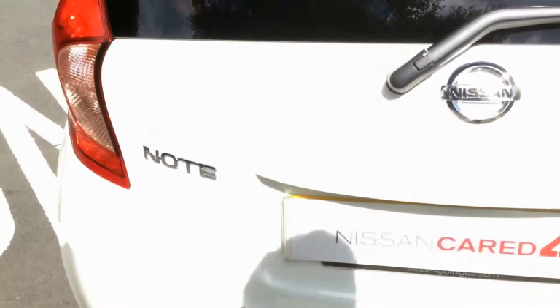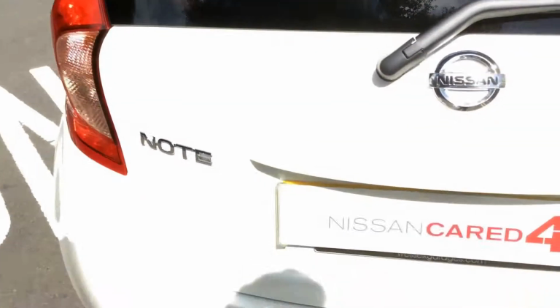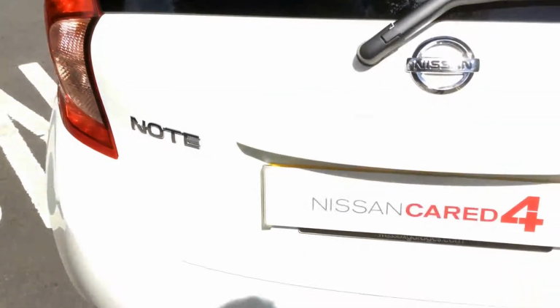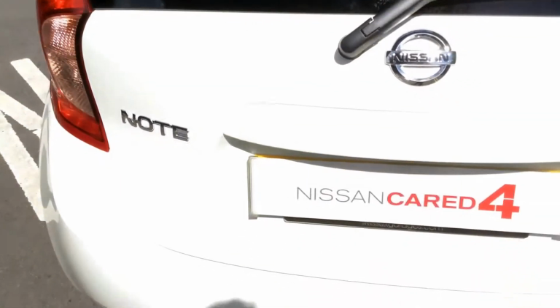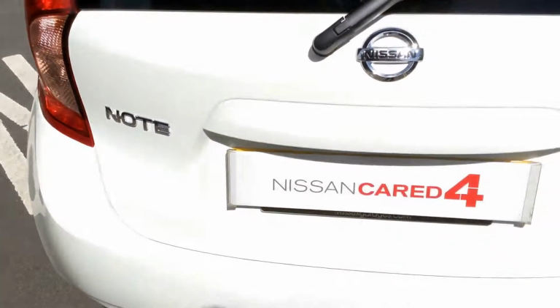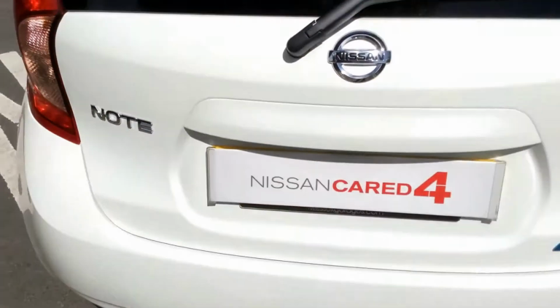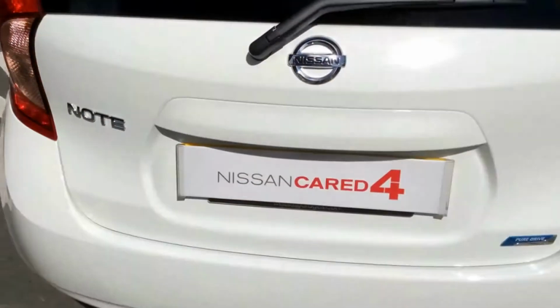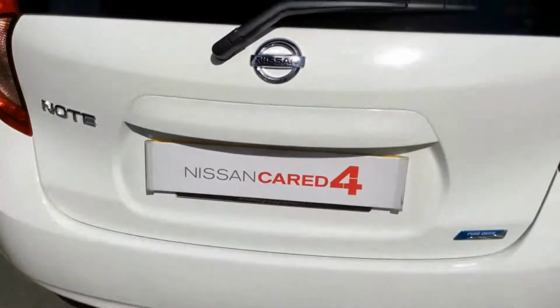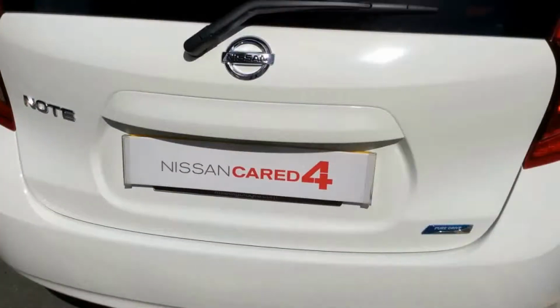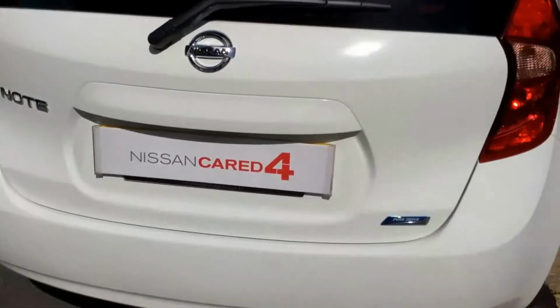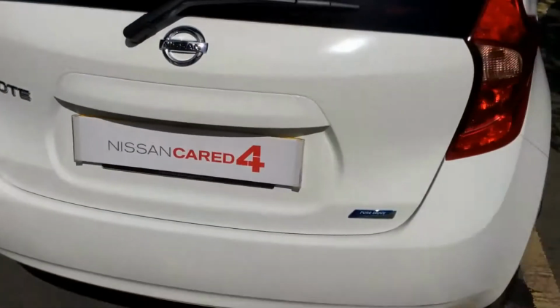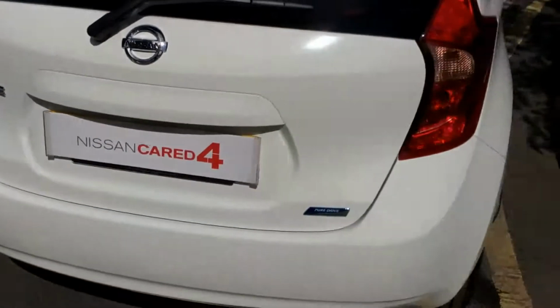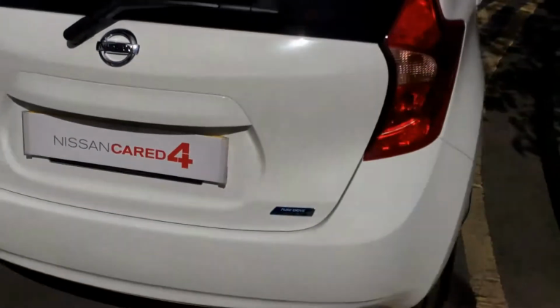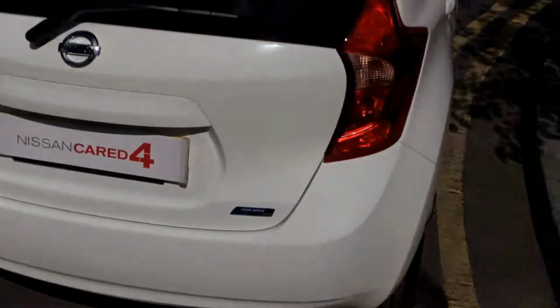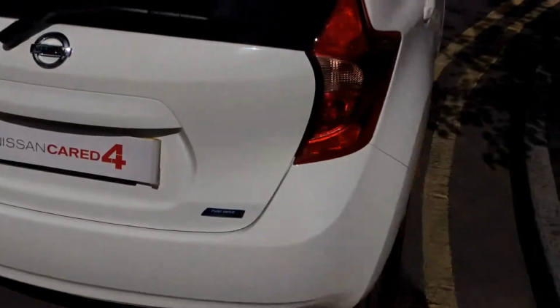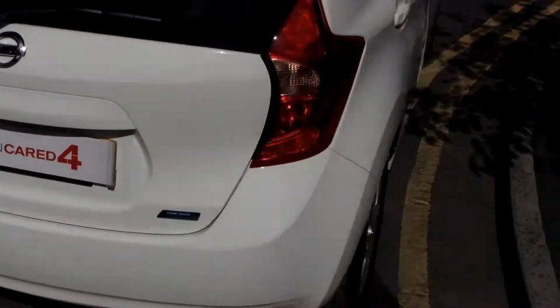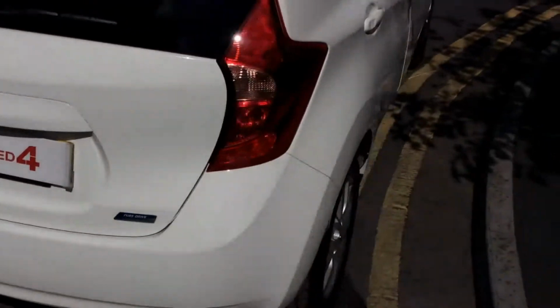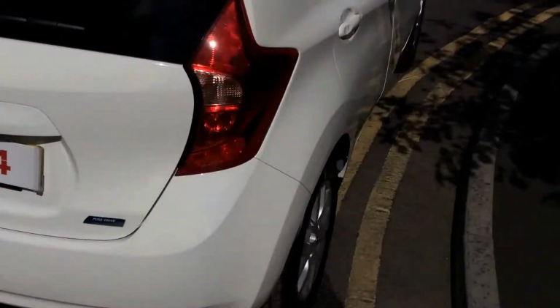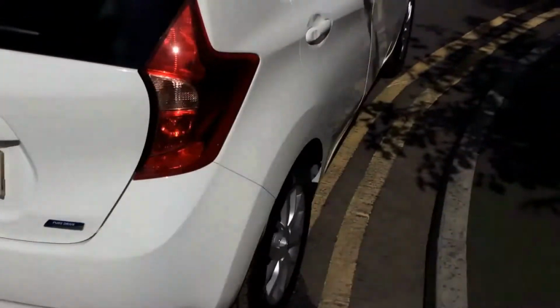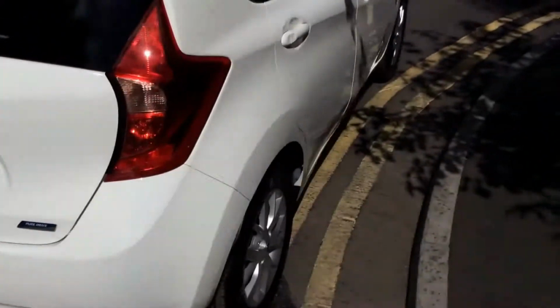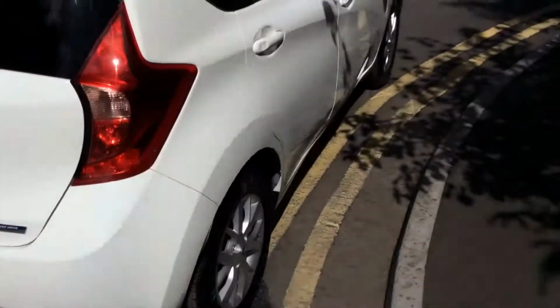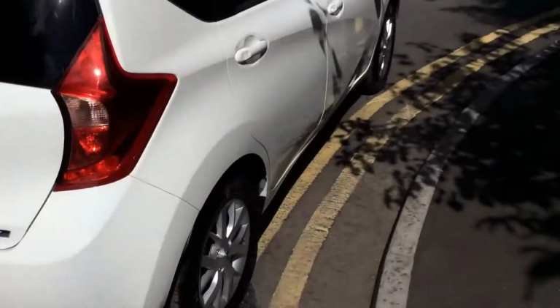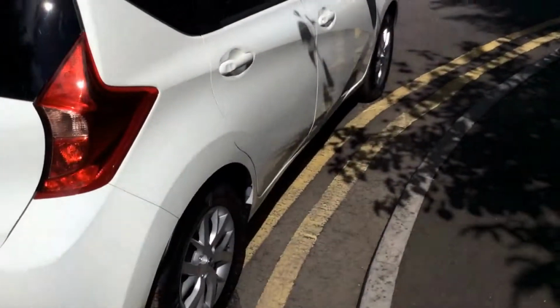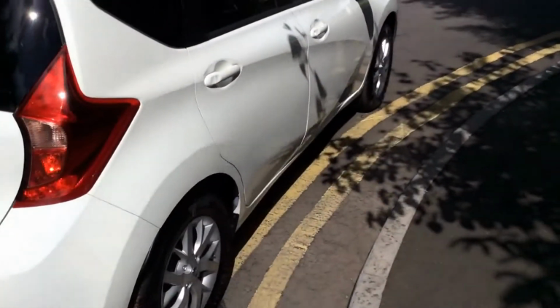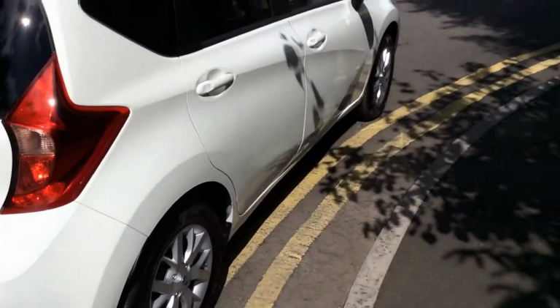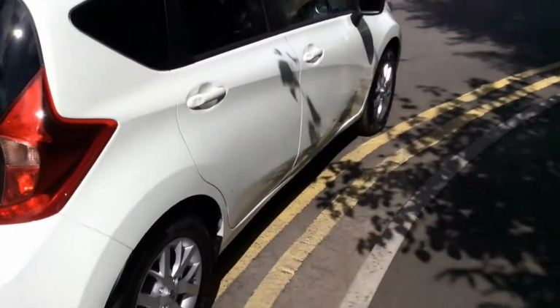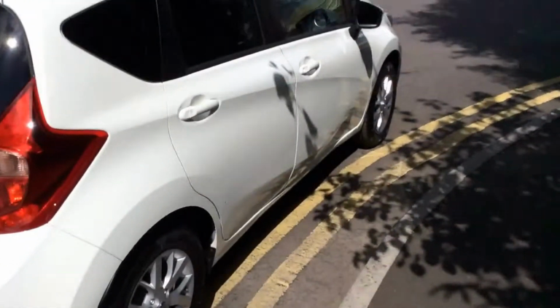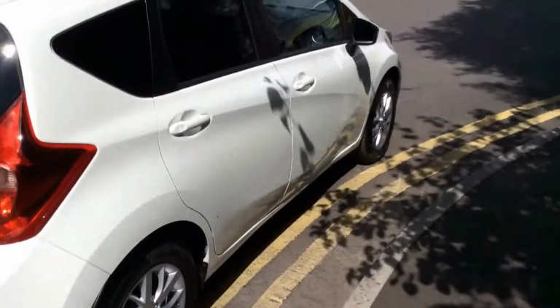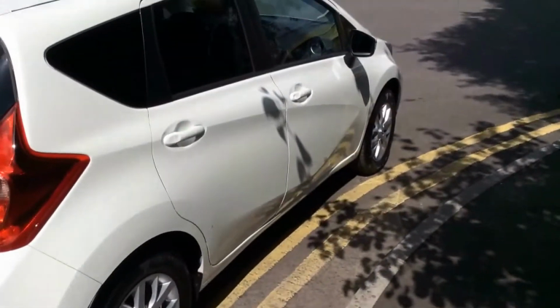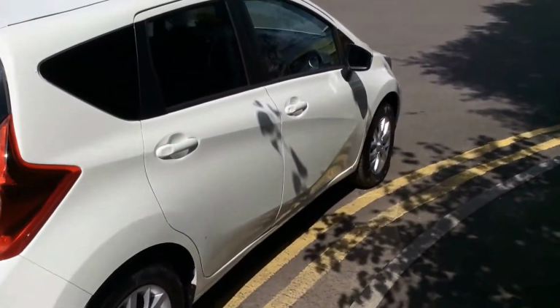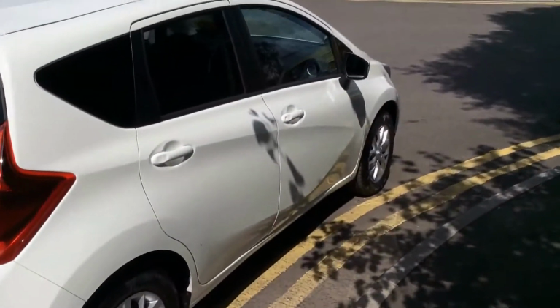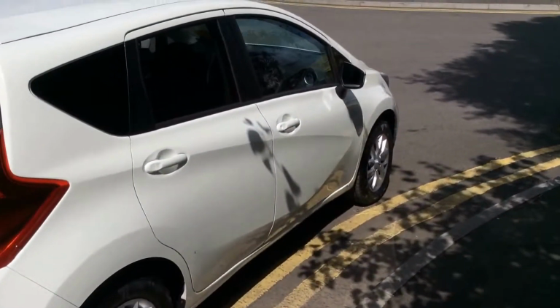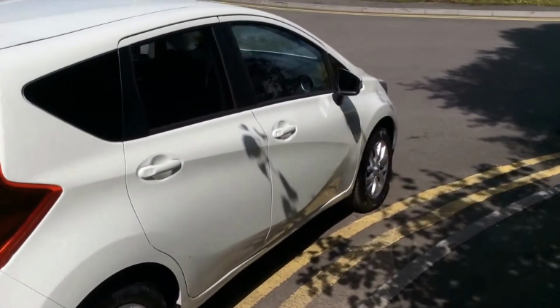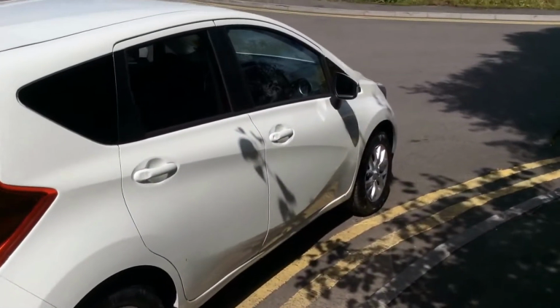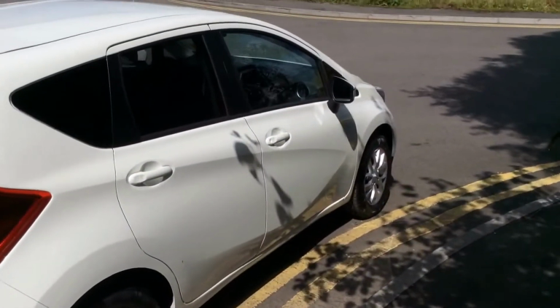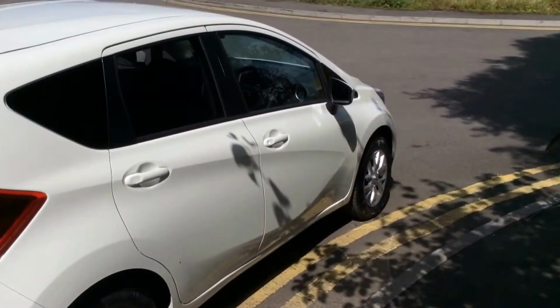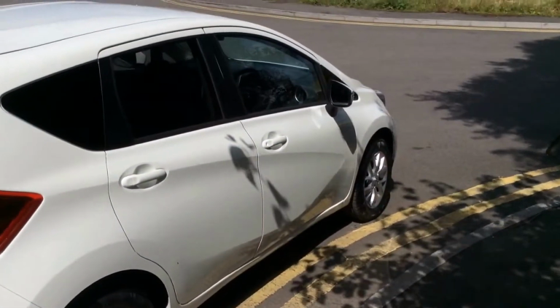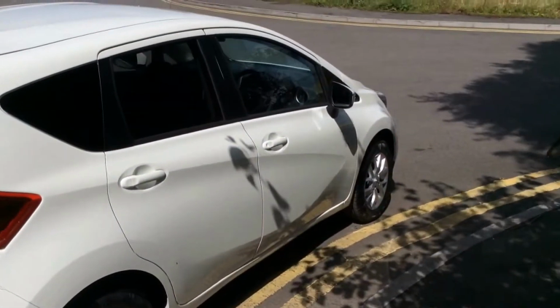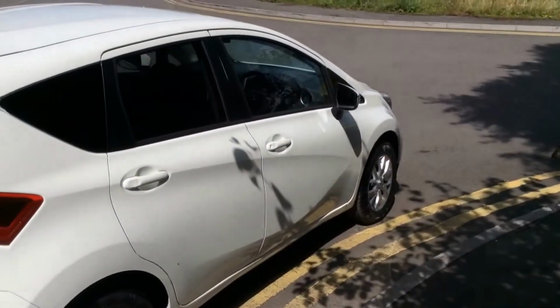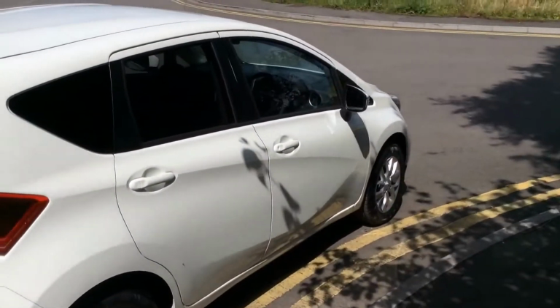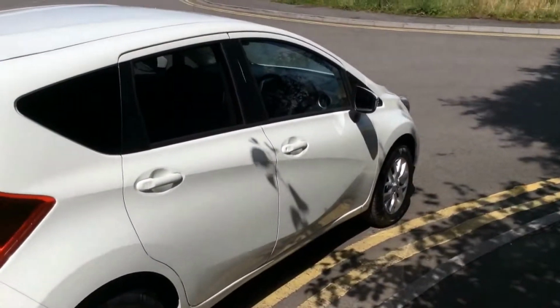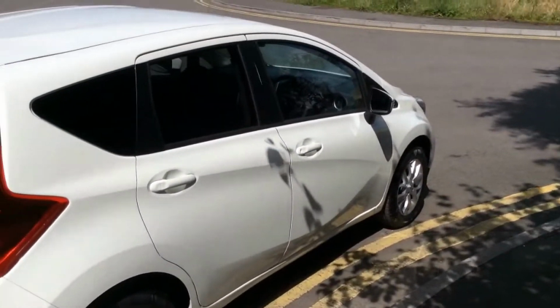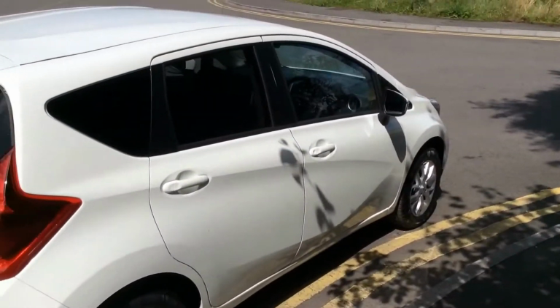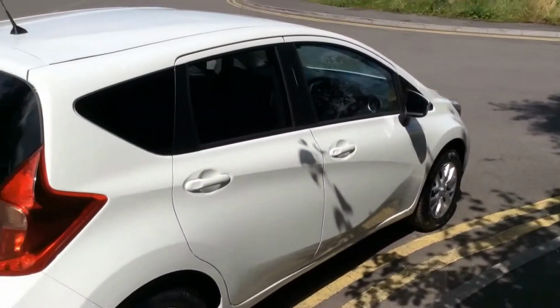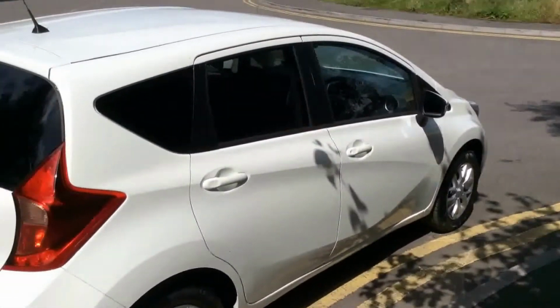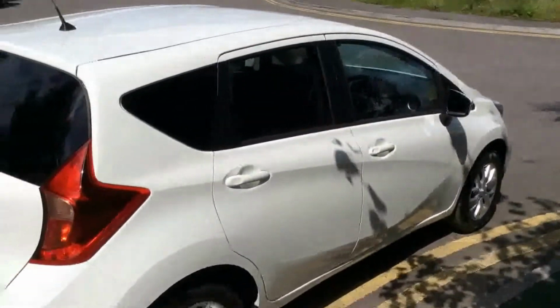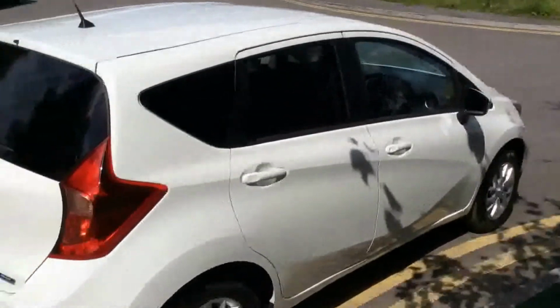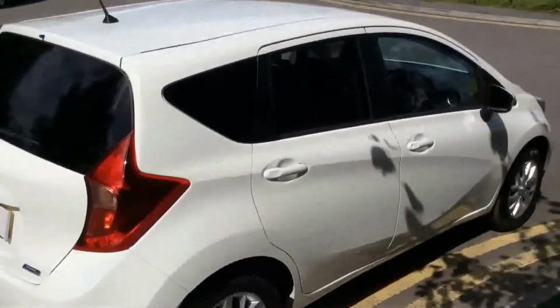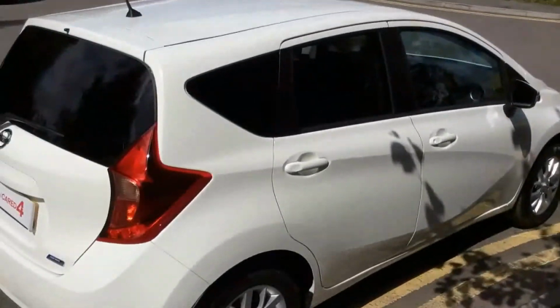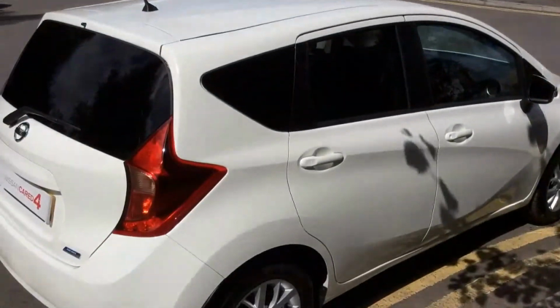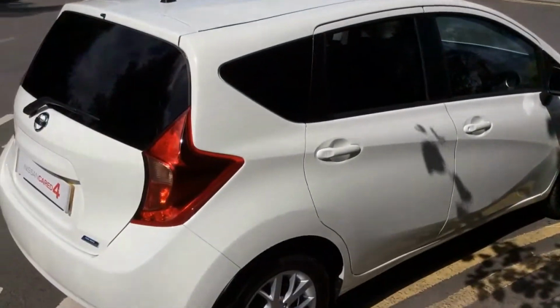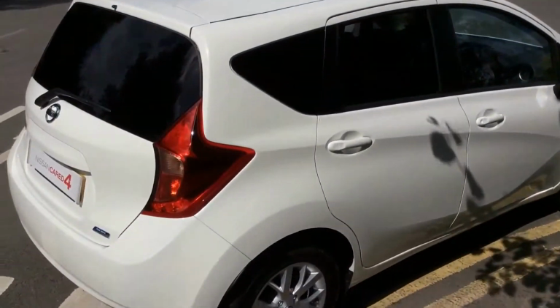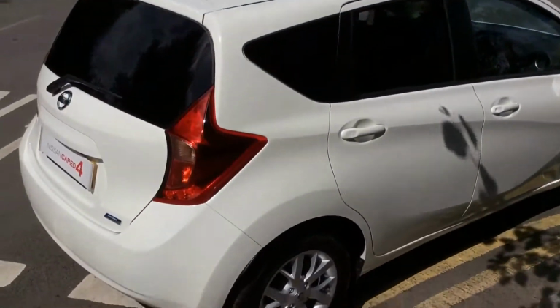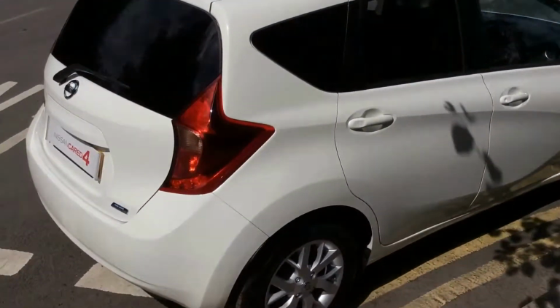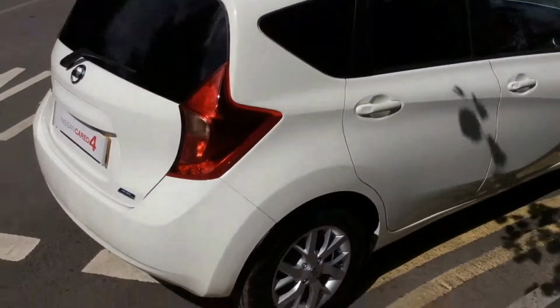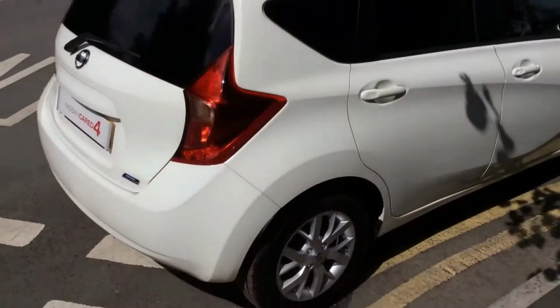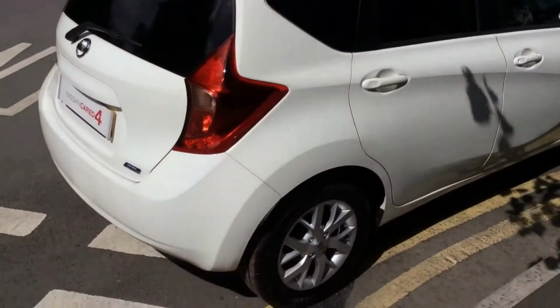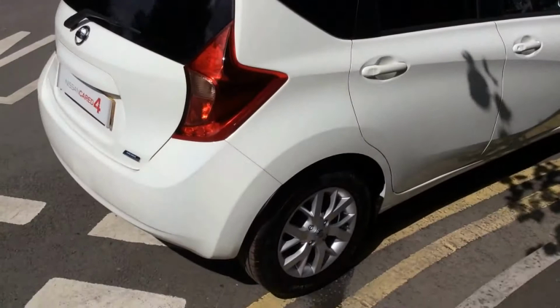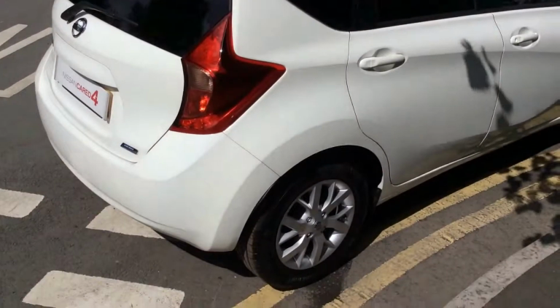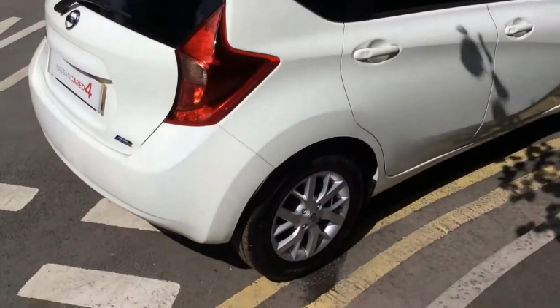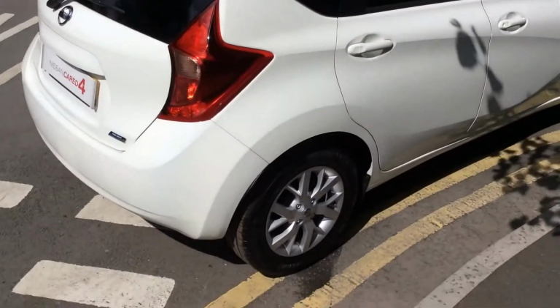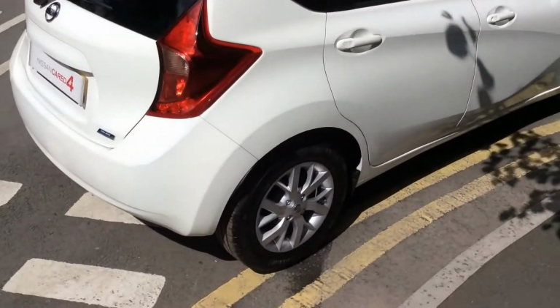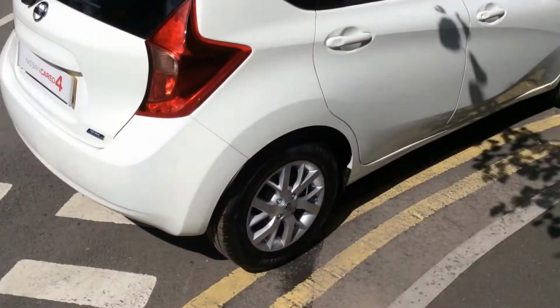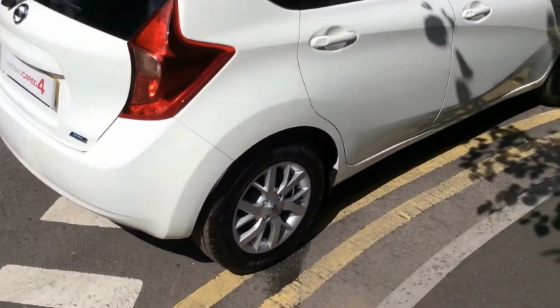If you continue around to the right hand side of the vehicle, again you'll notice that the bodywork, the paintwork and the 15 inch alloy wheels are in very good condition.